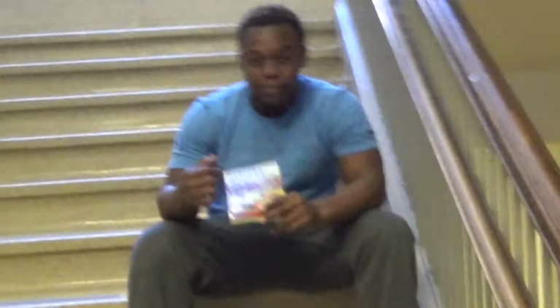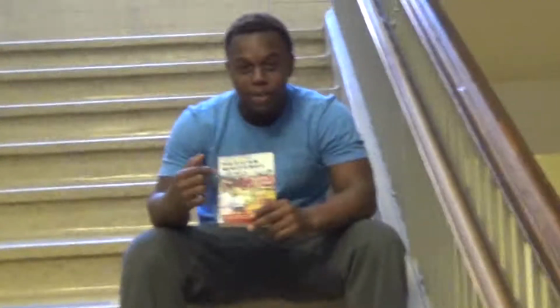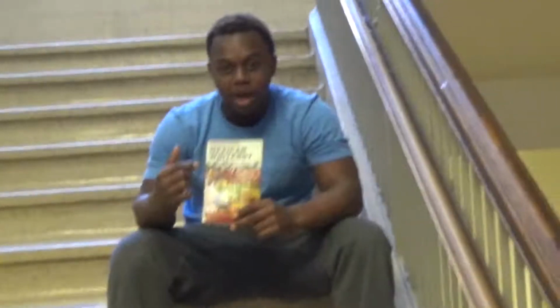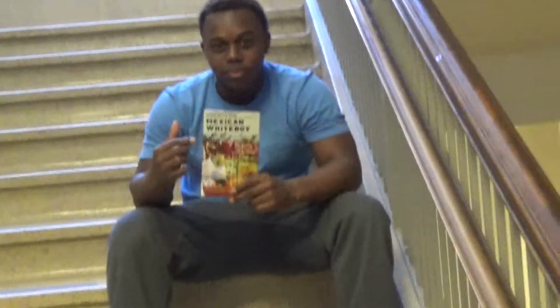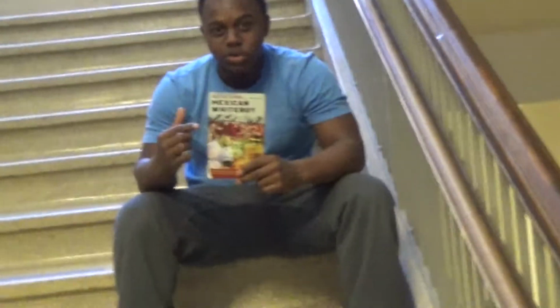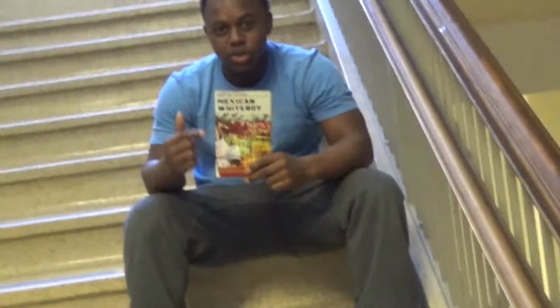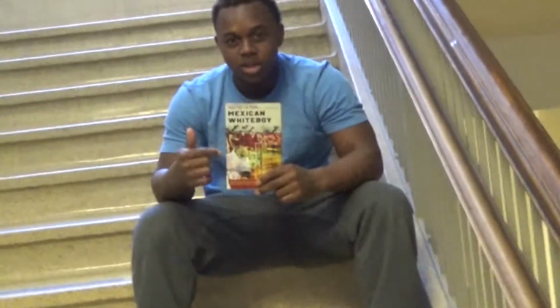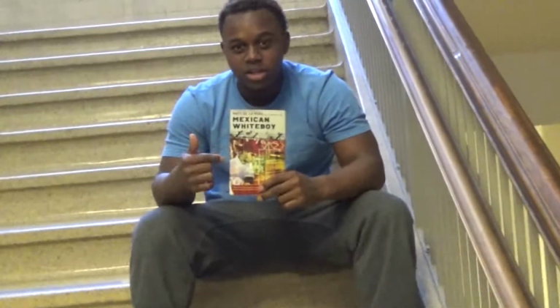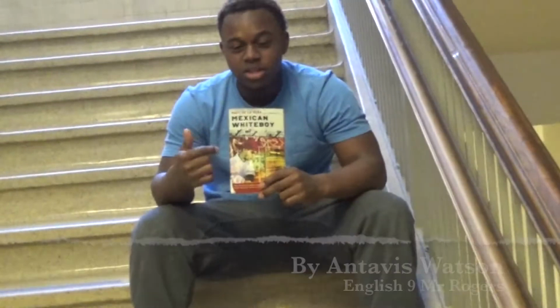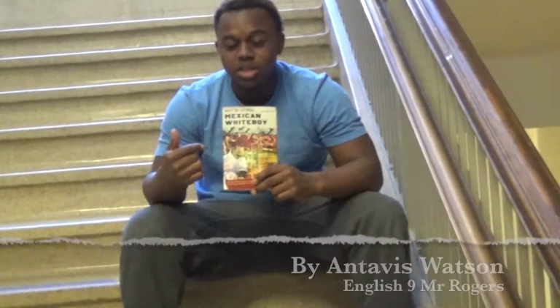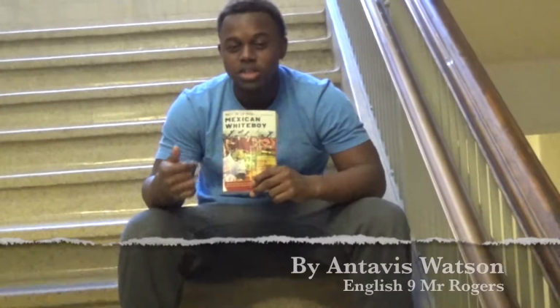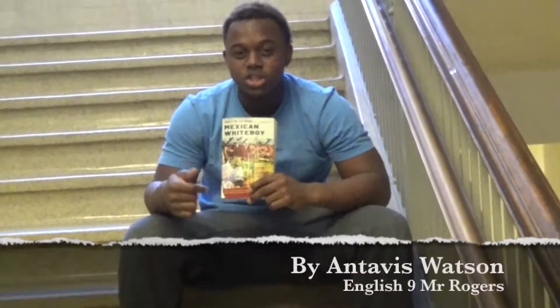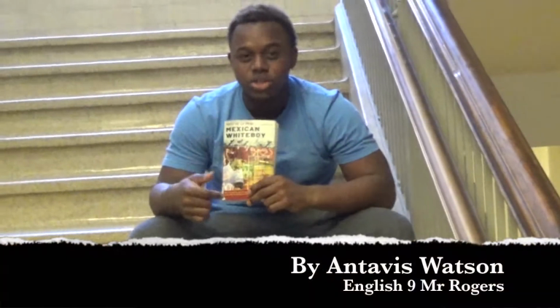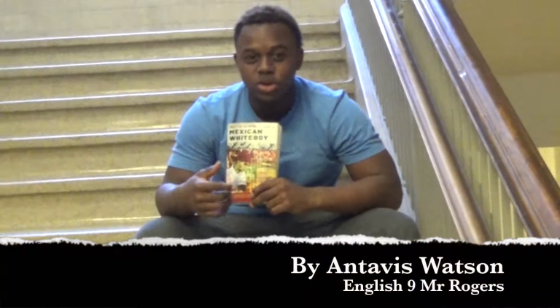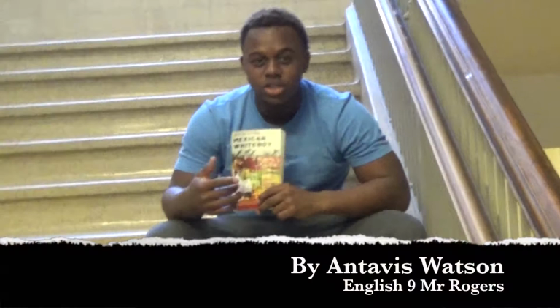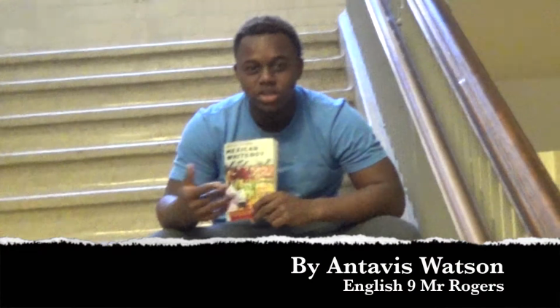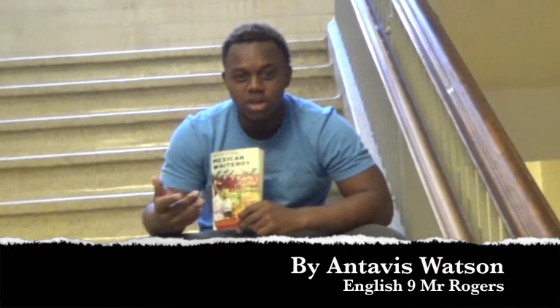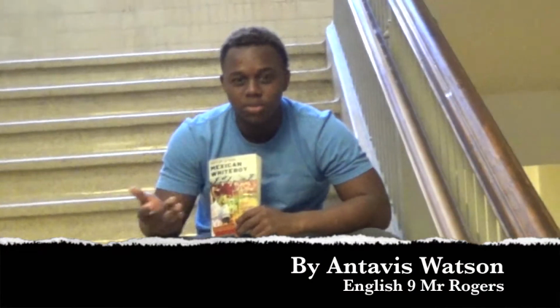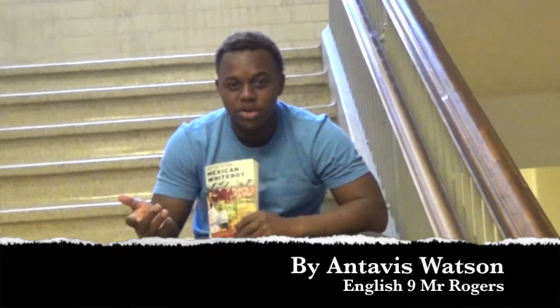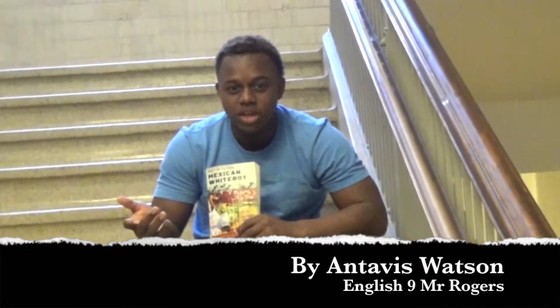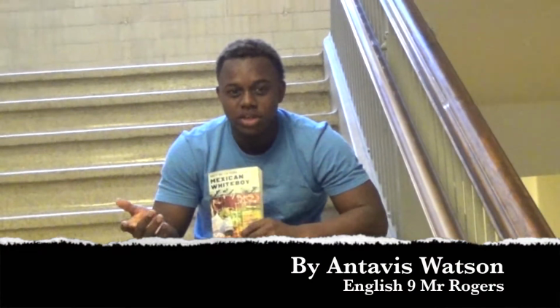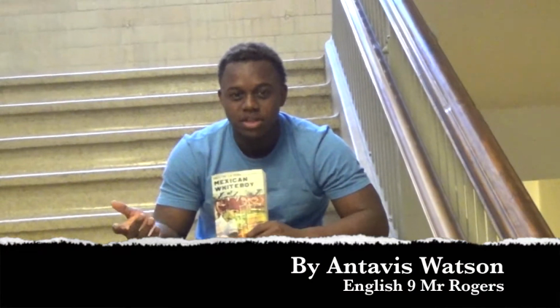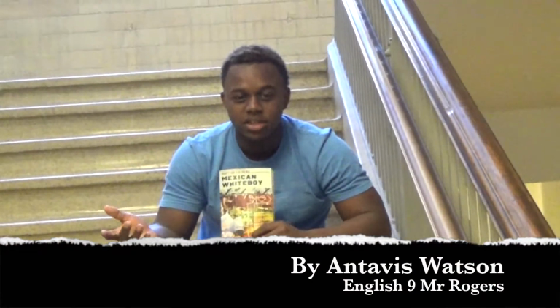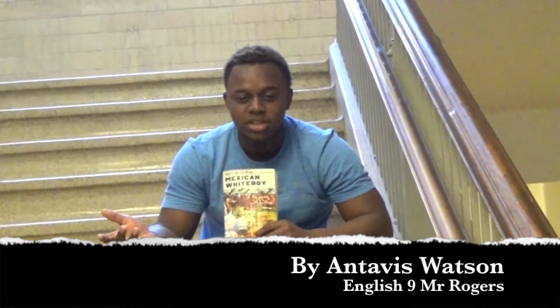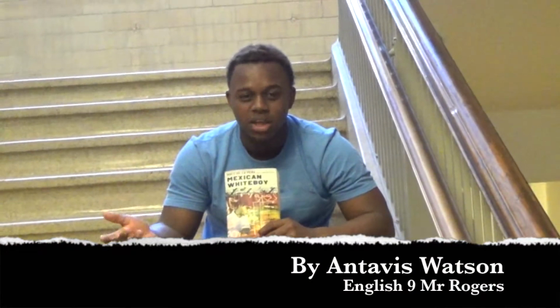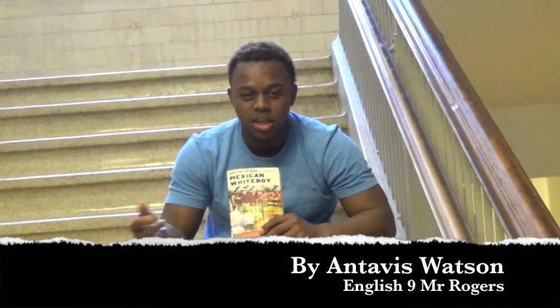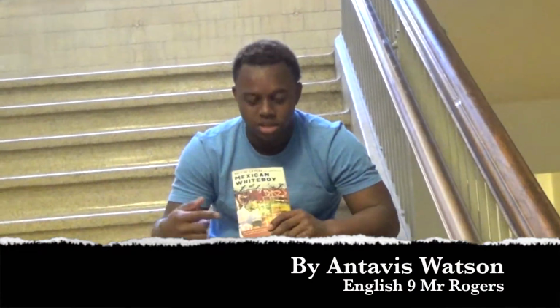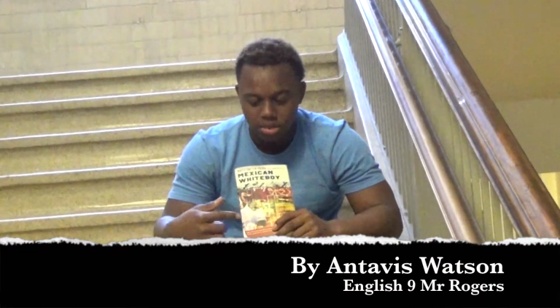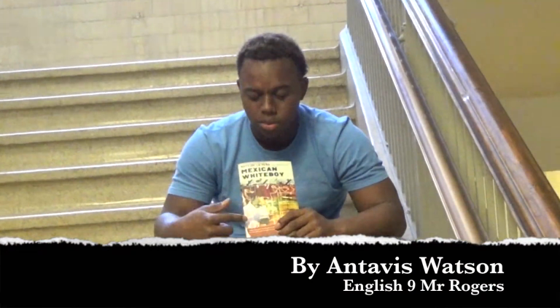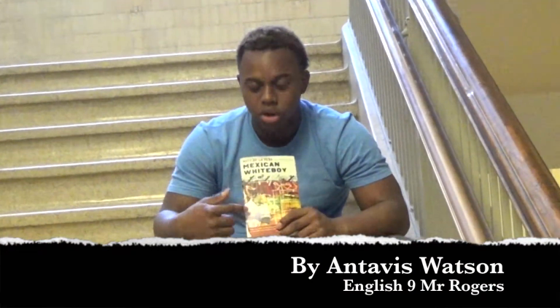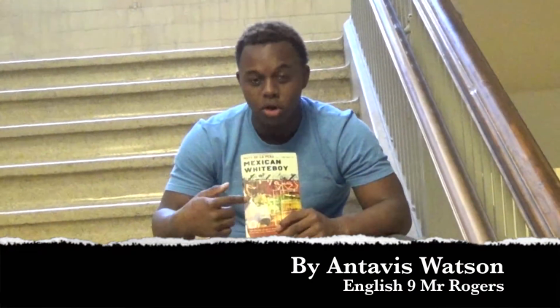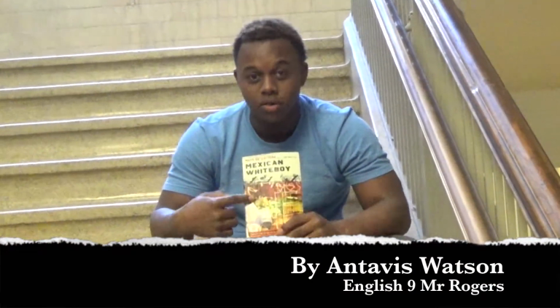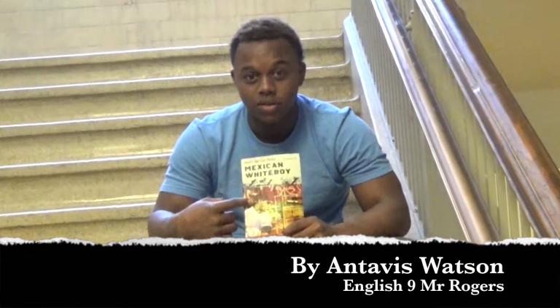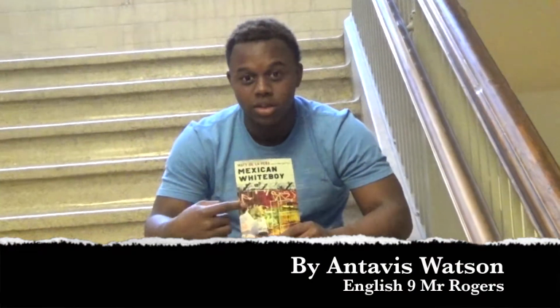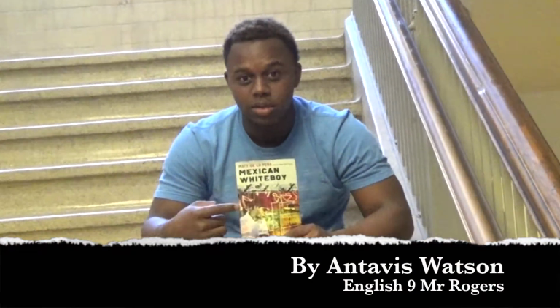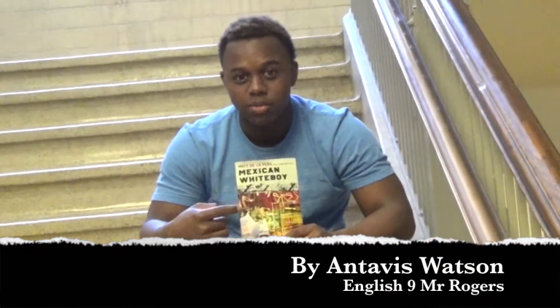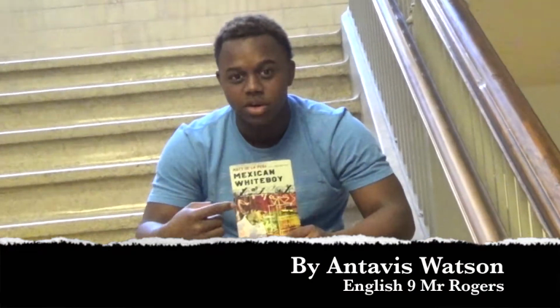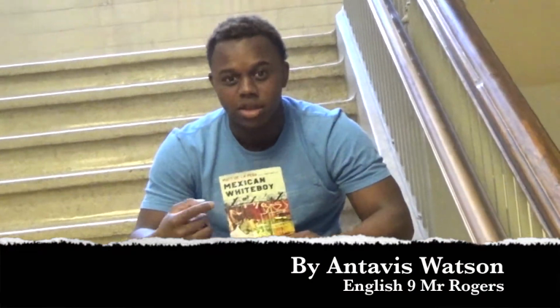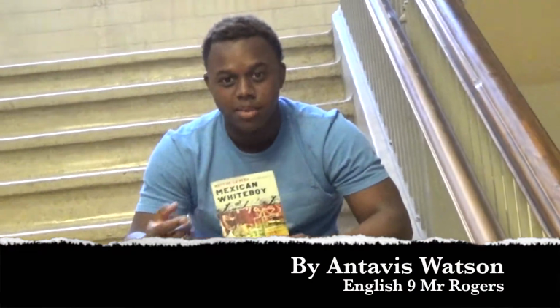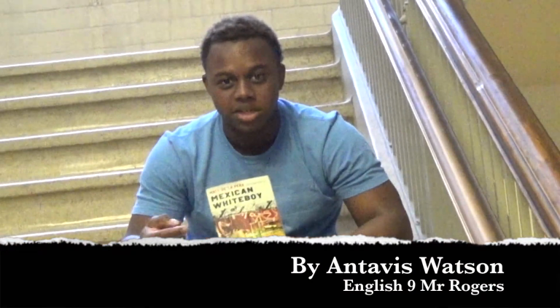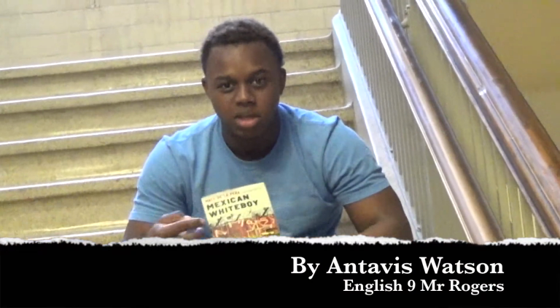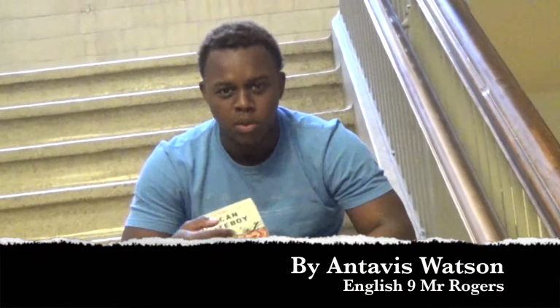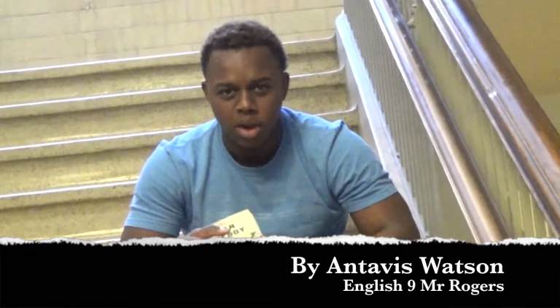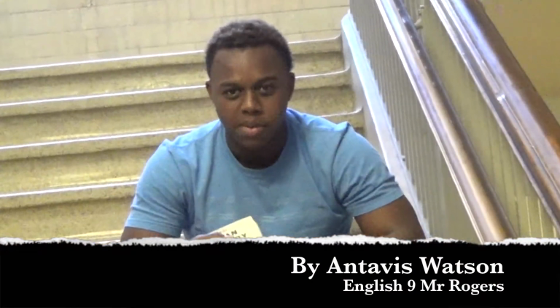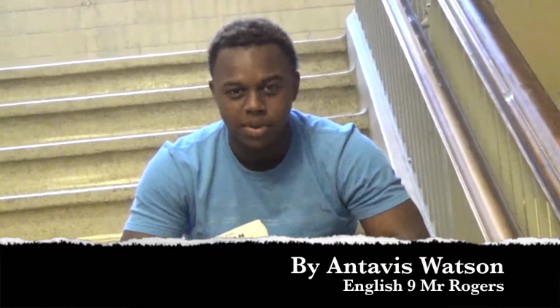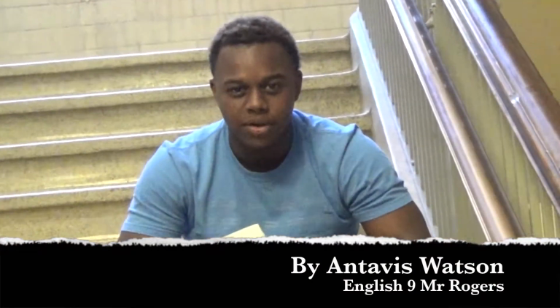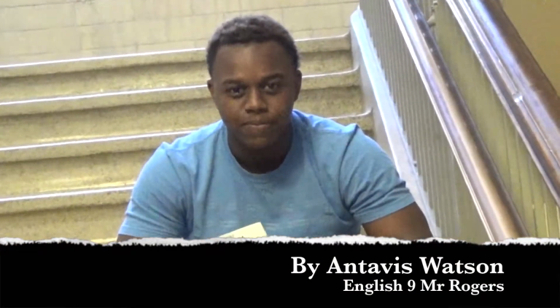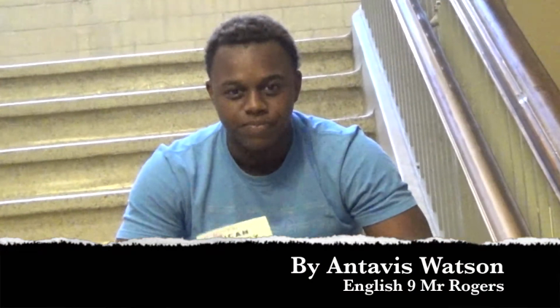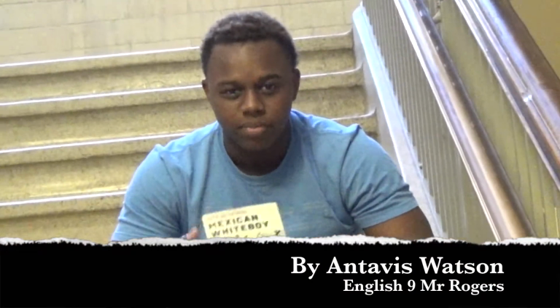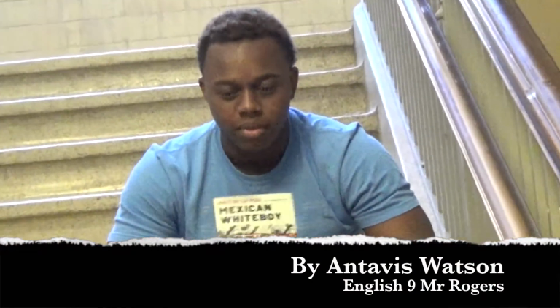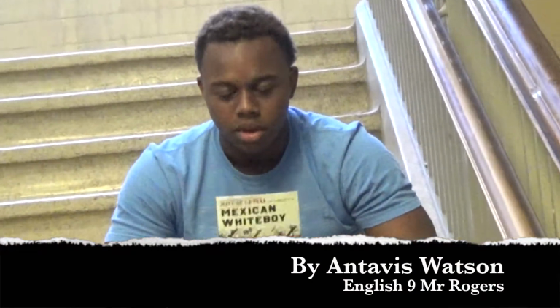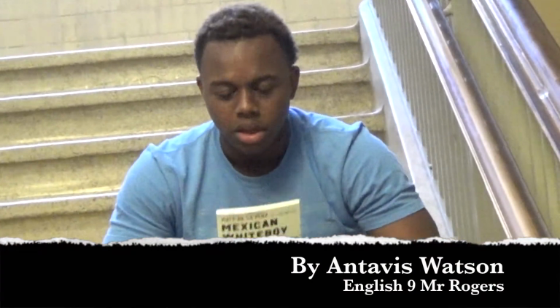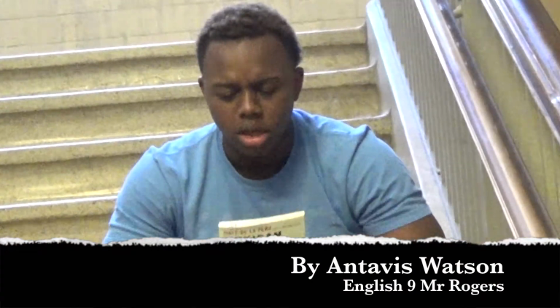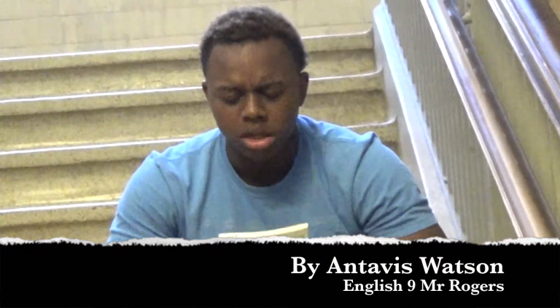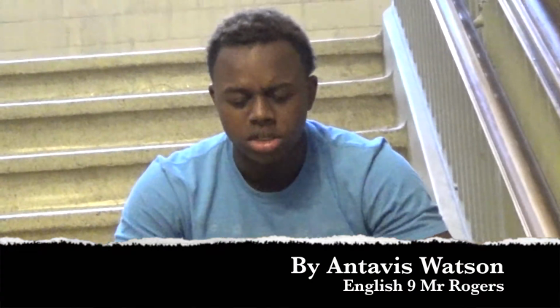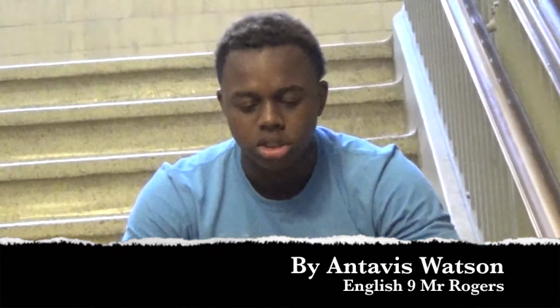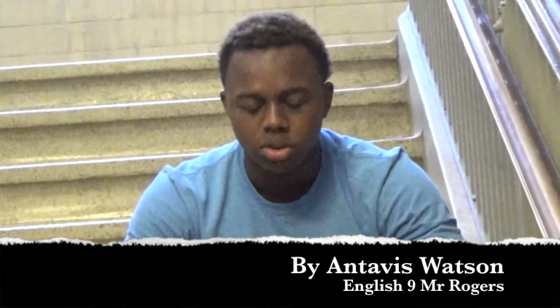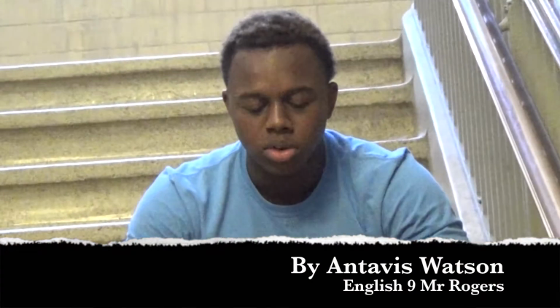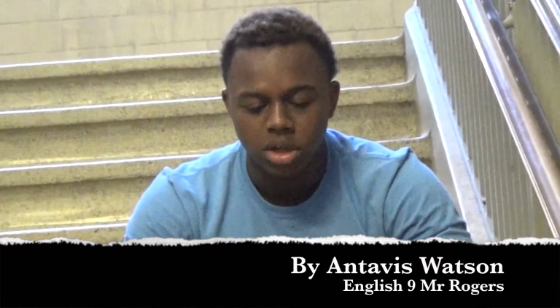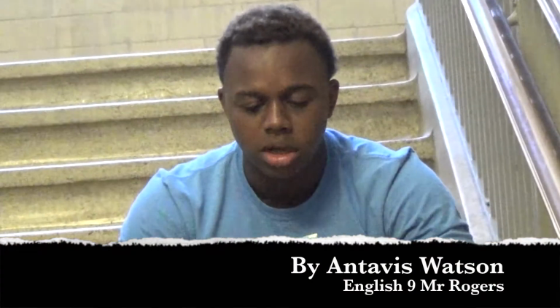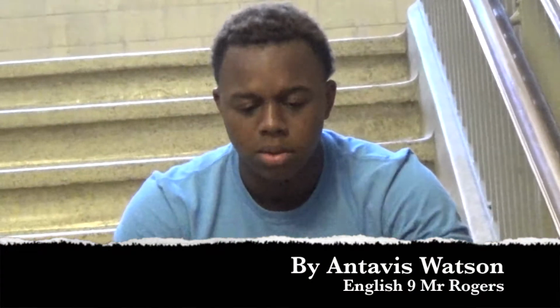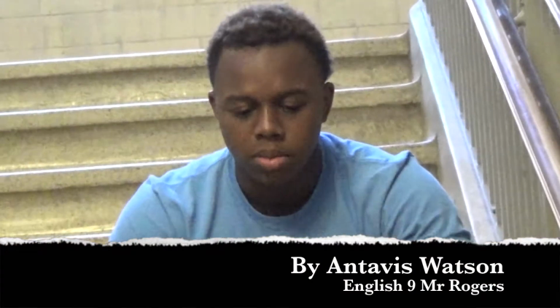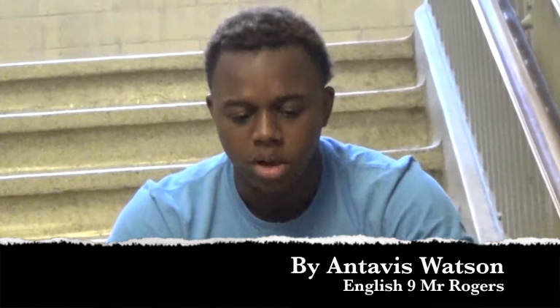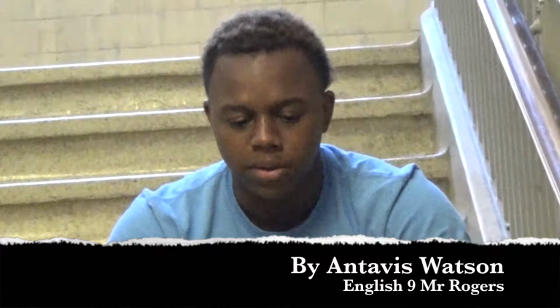I'm doing a short 60-second summary of the book Mexican Whiteboy. This is a really good book.